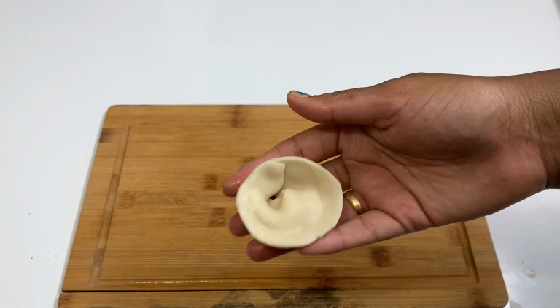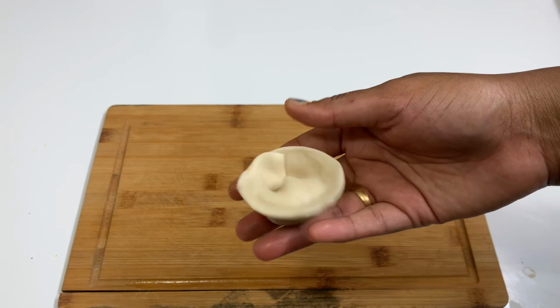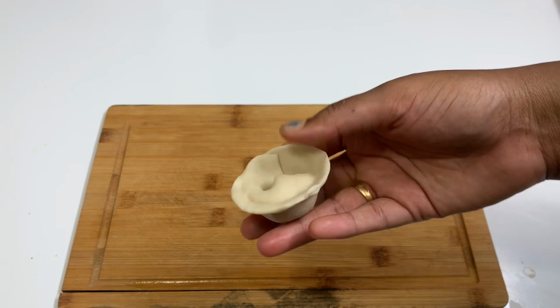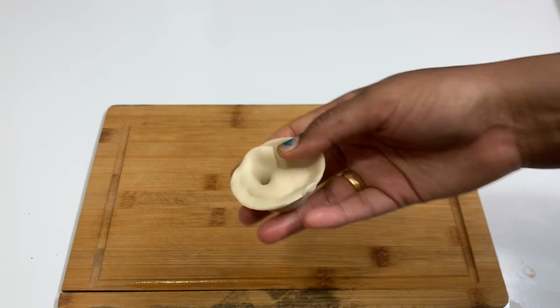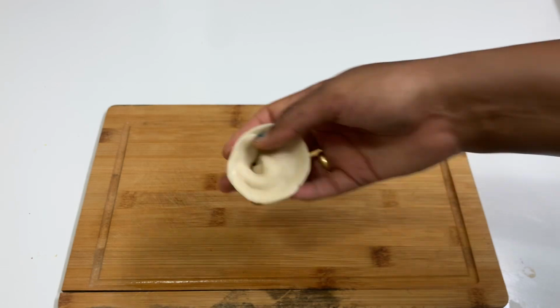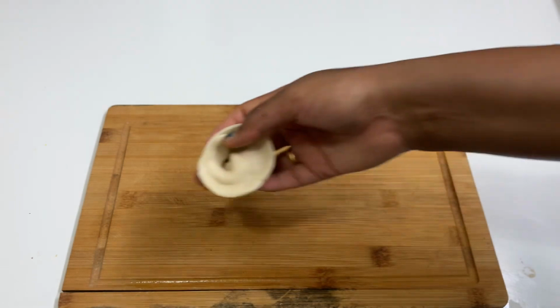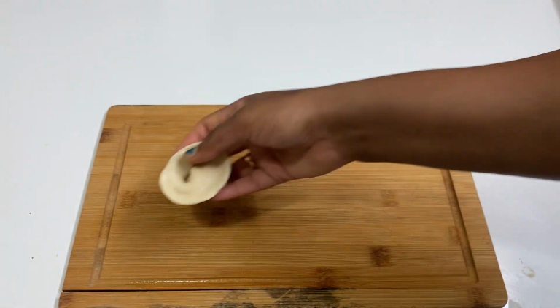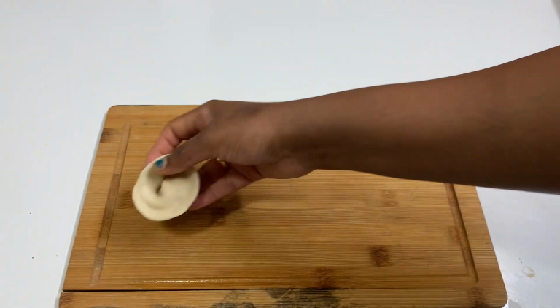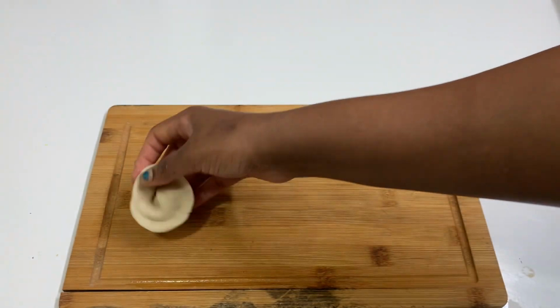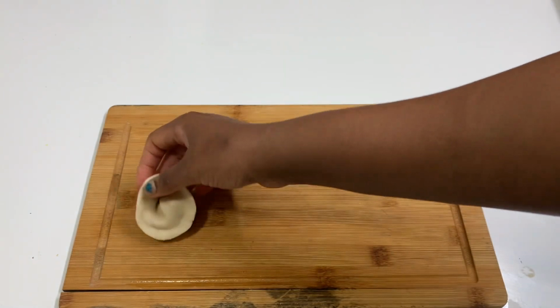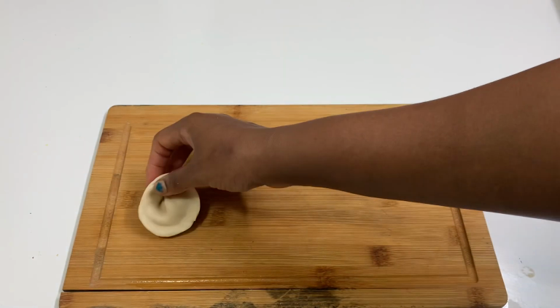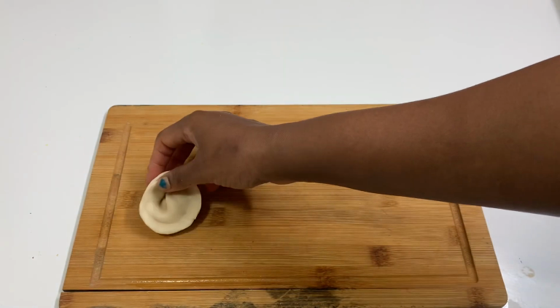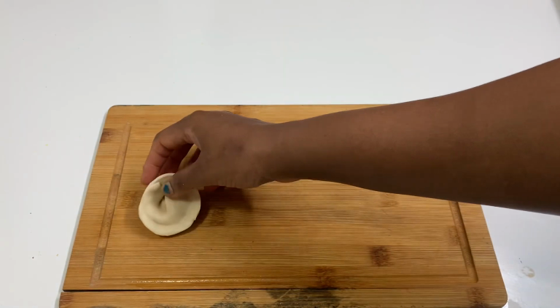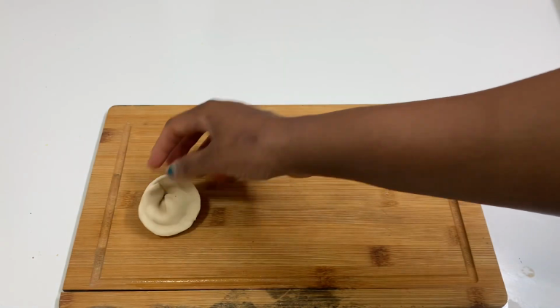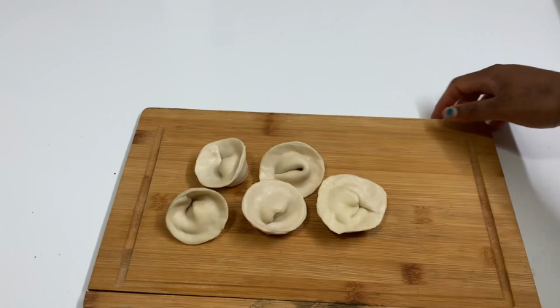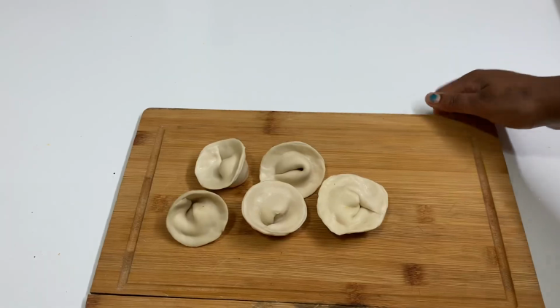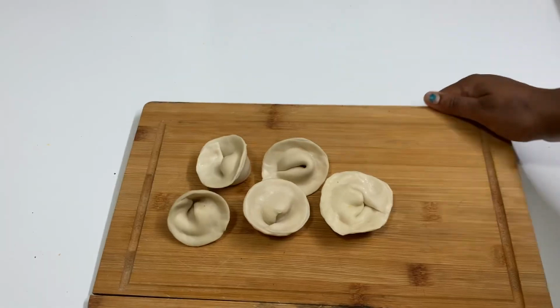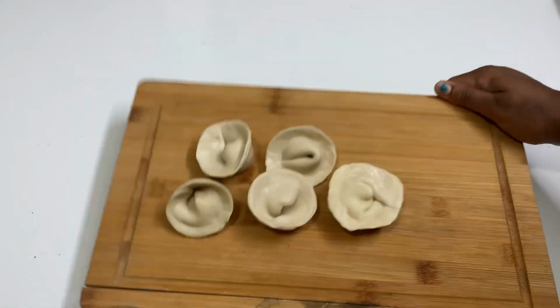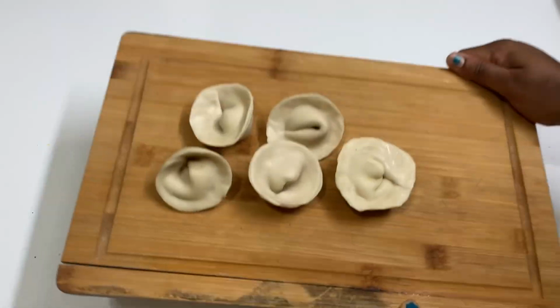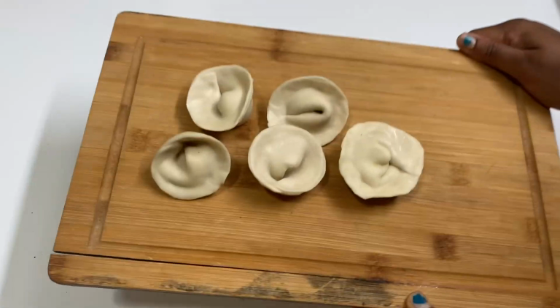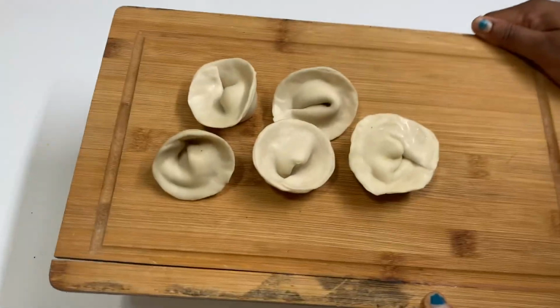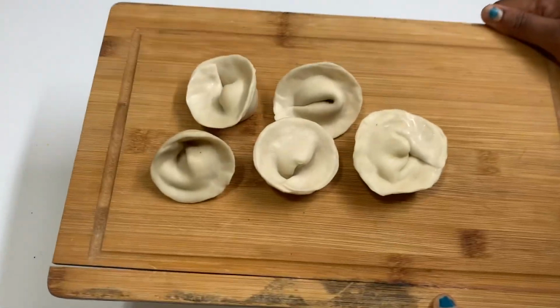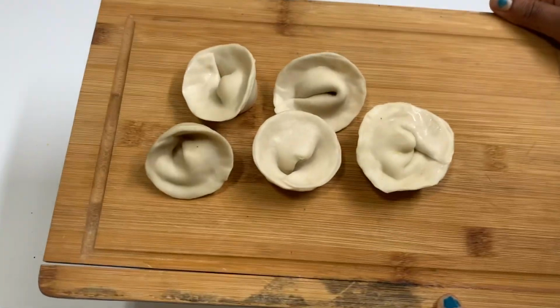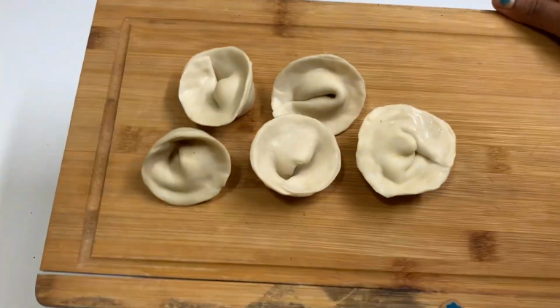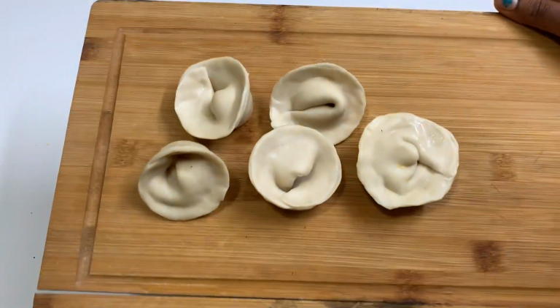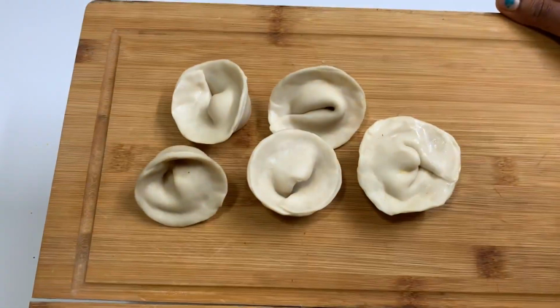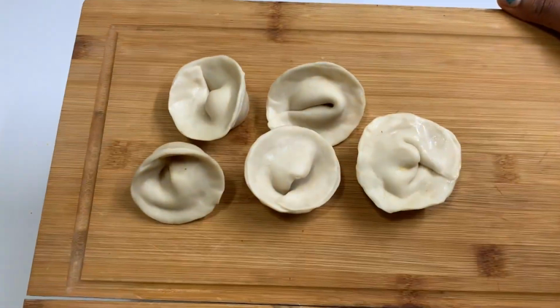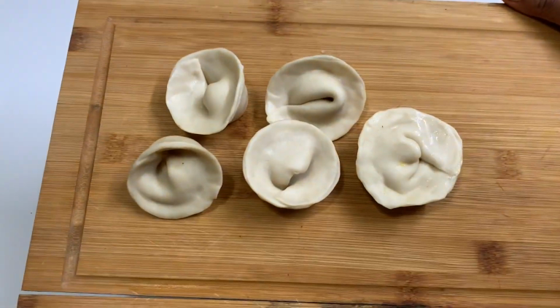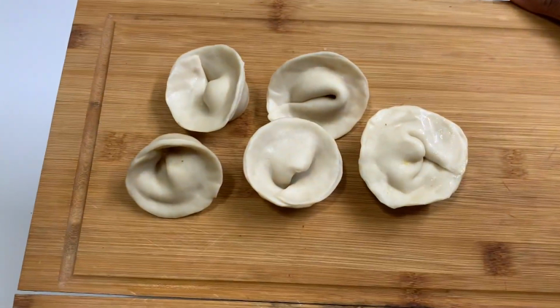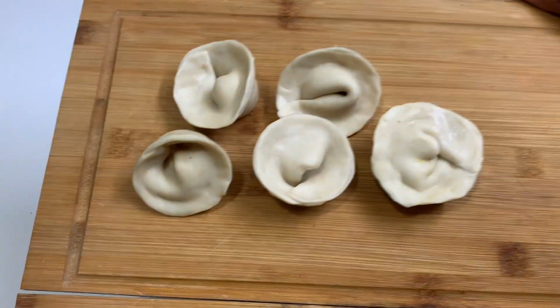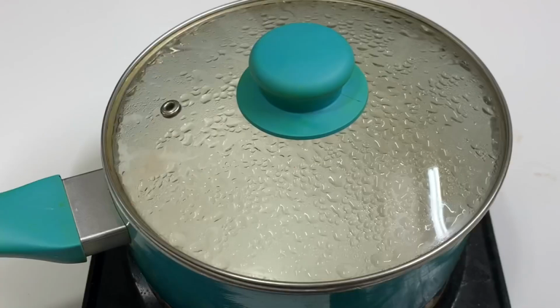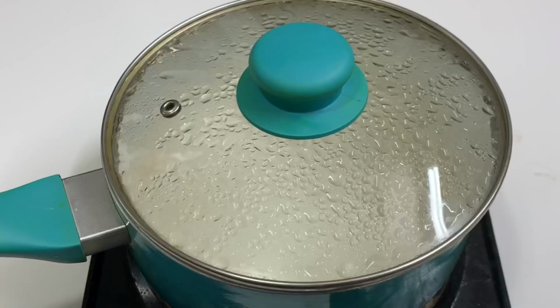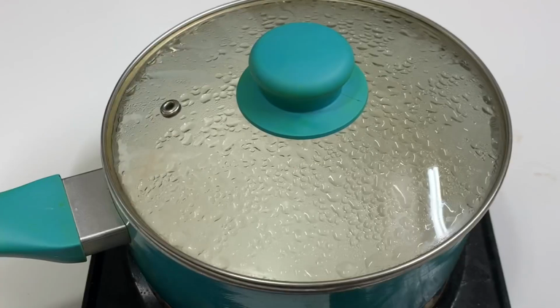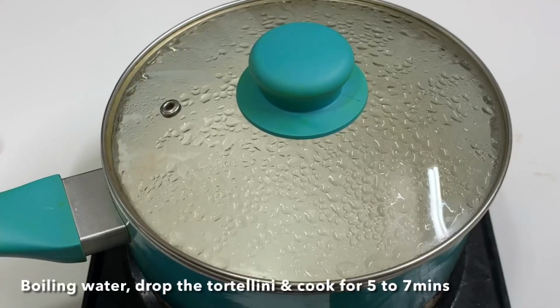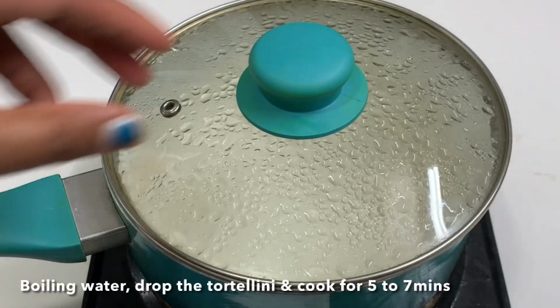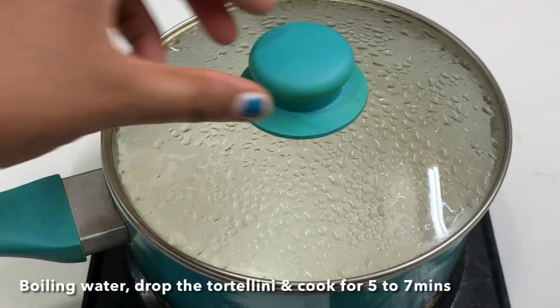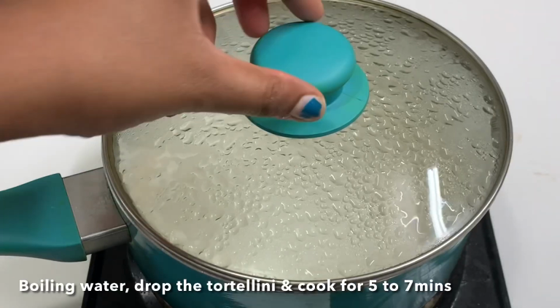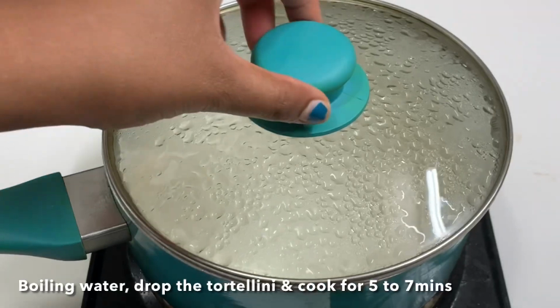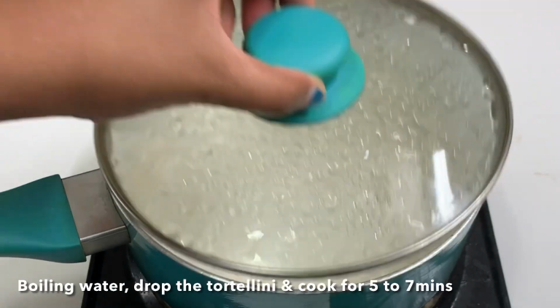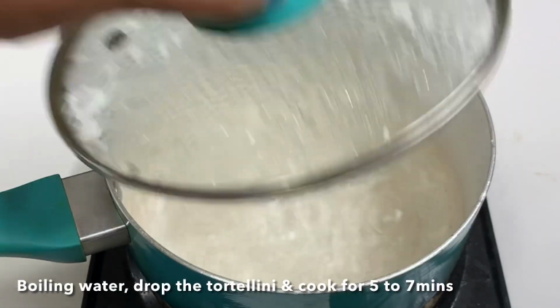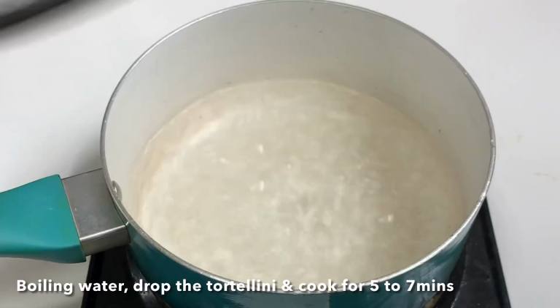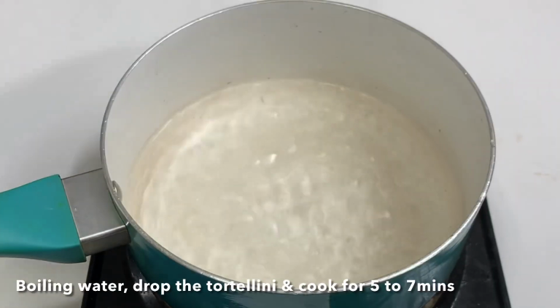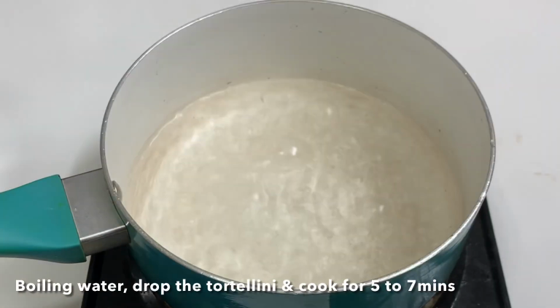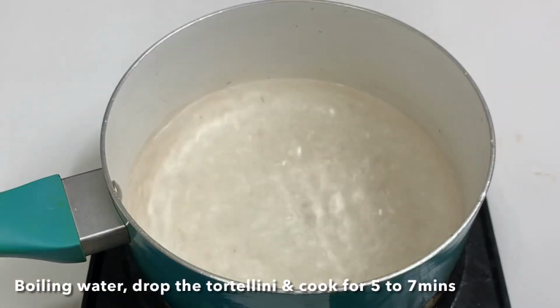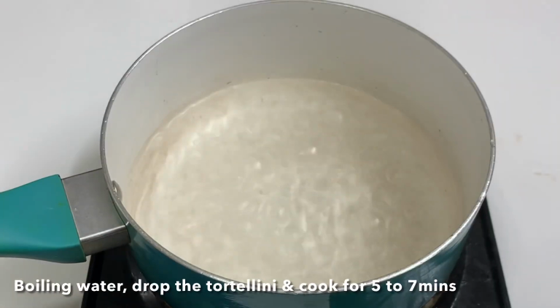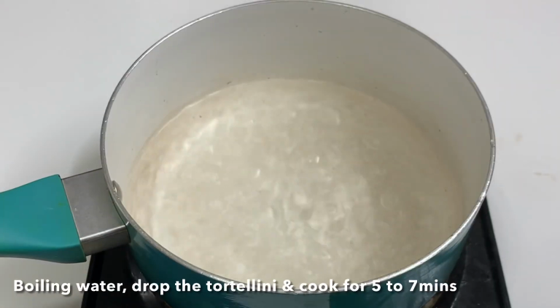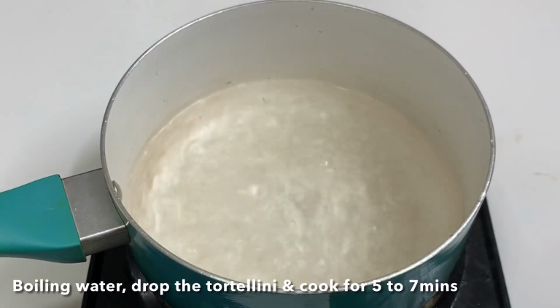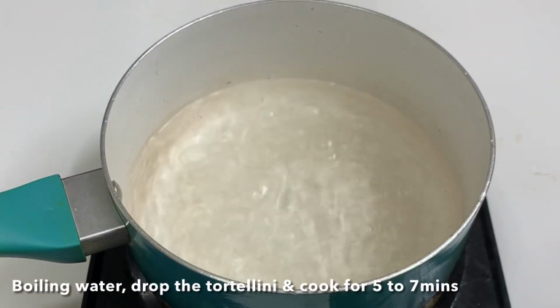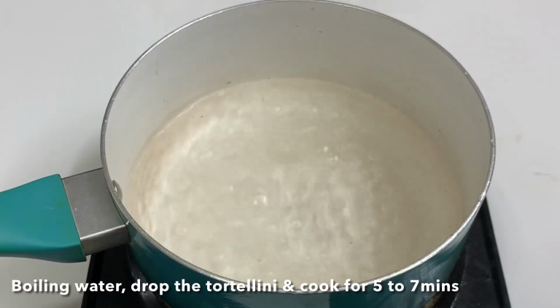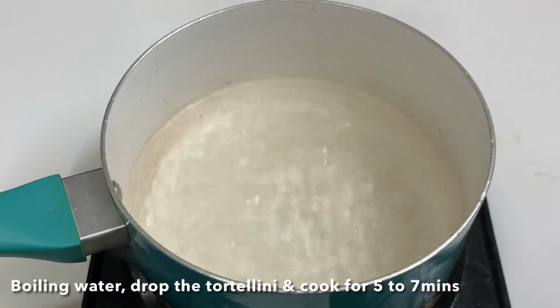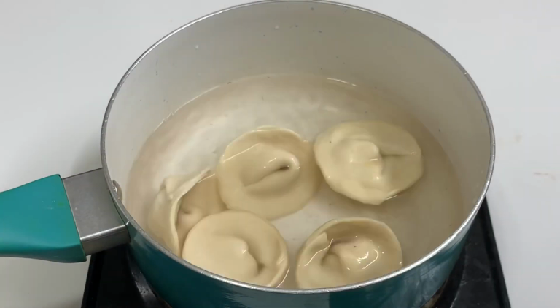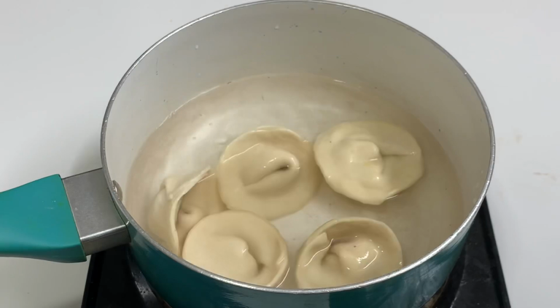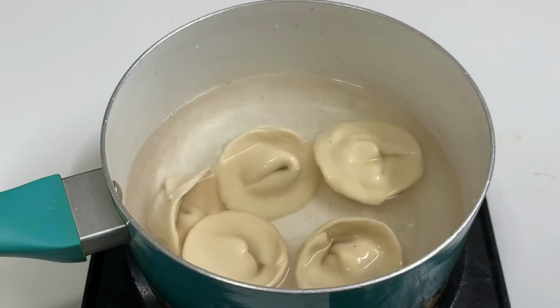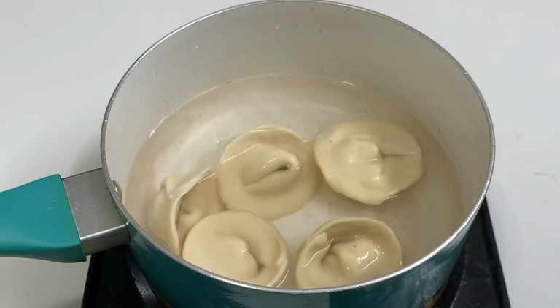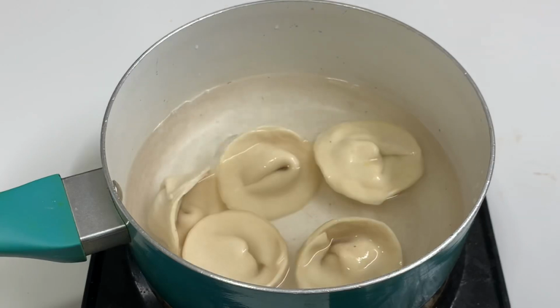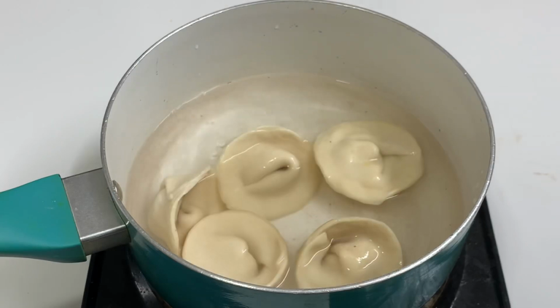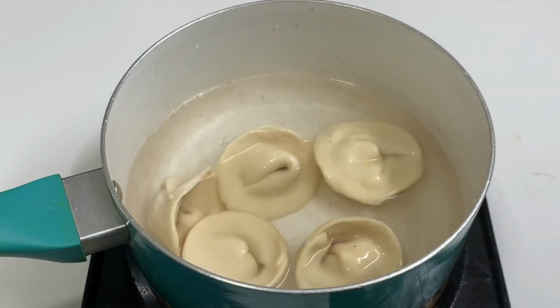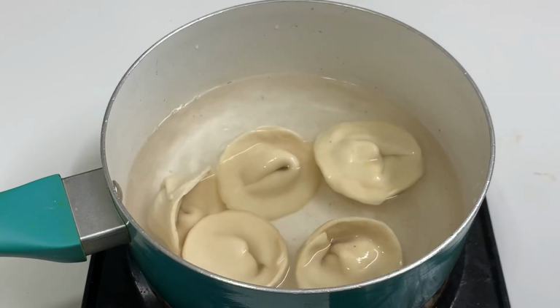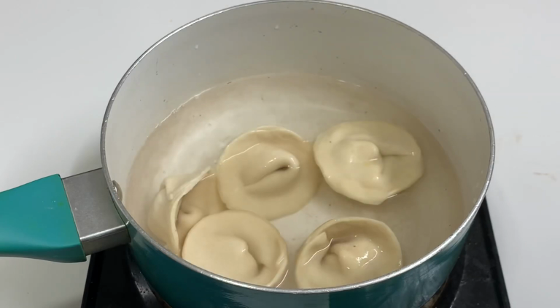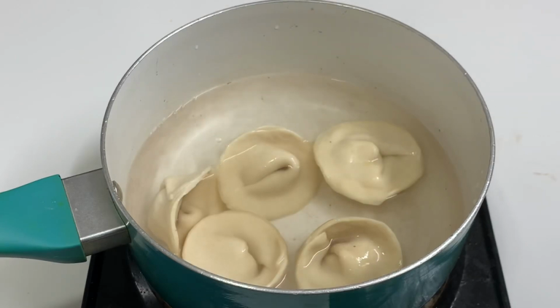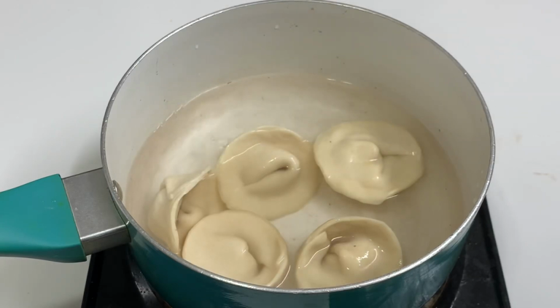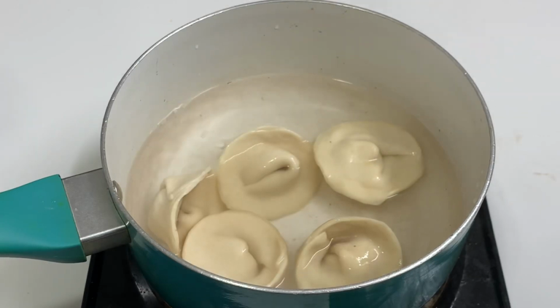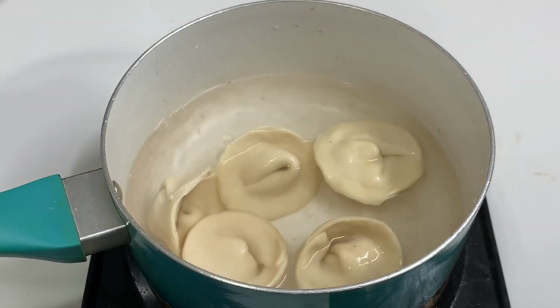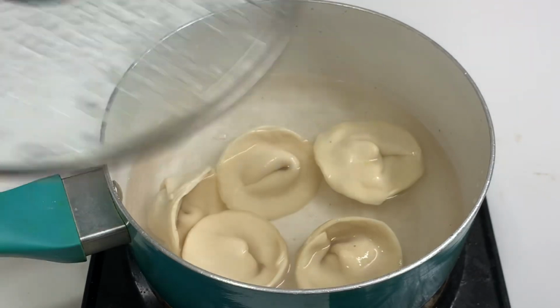Put it on a plate and cook it for about 5 minutes.